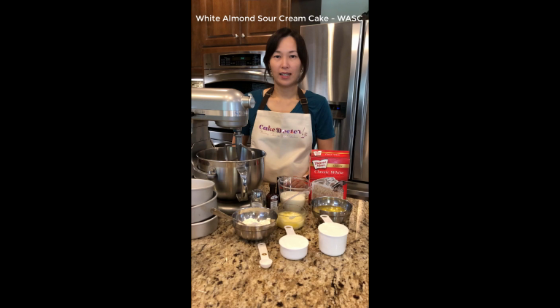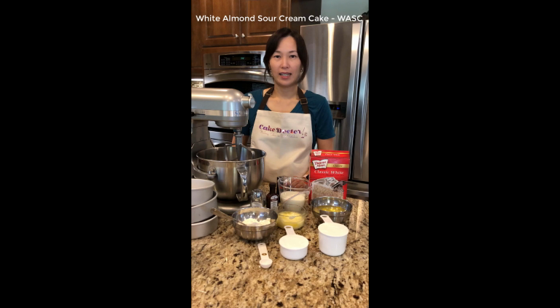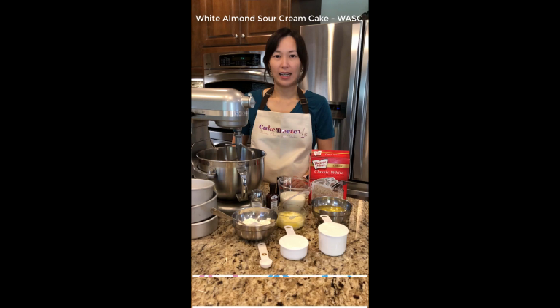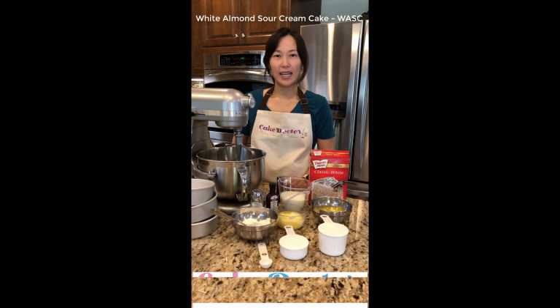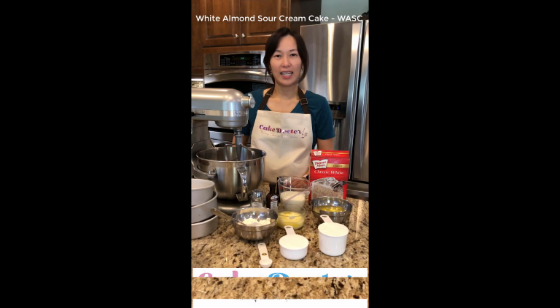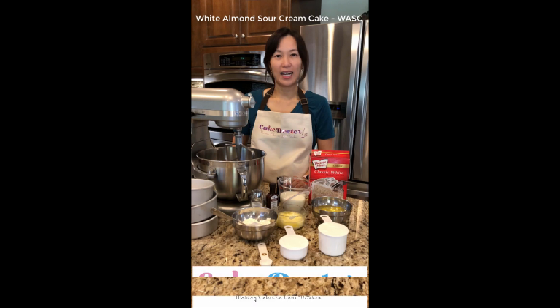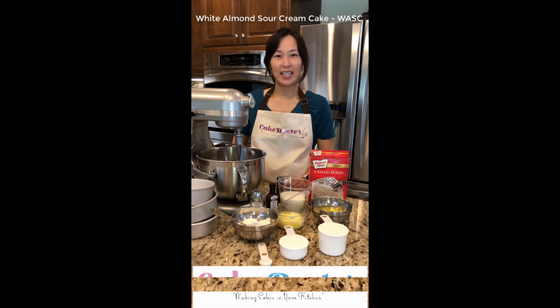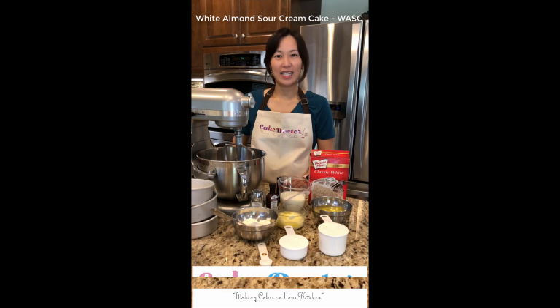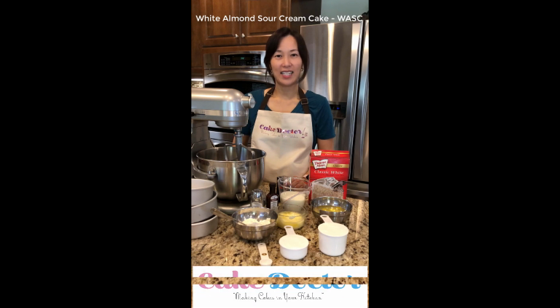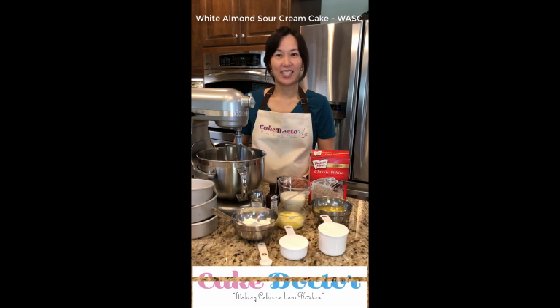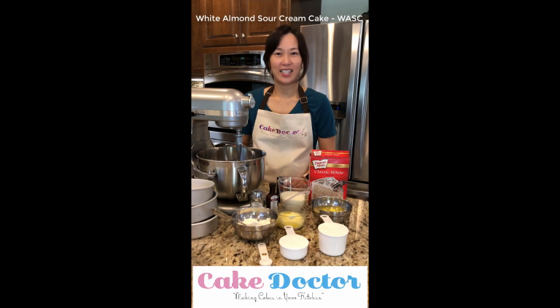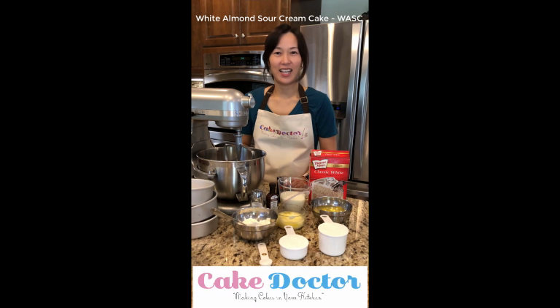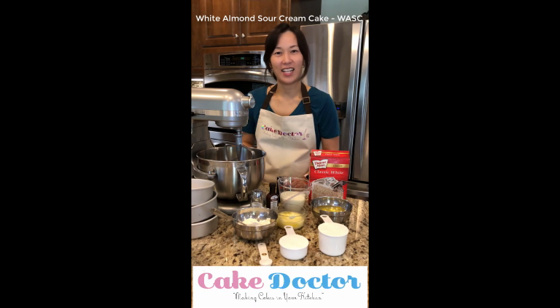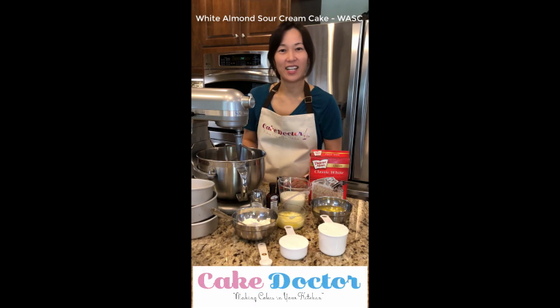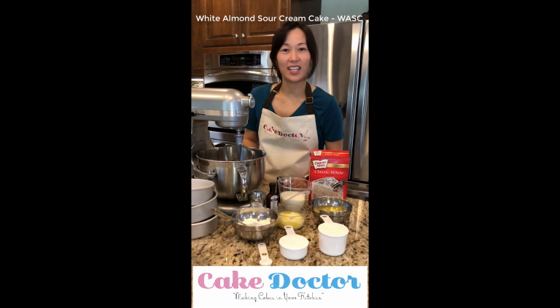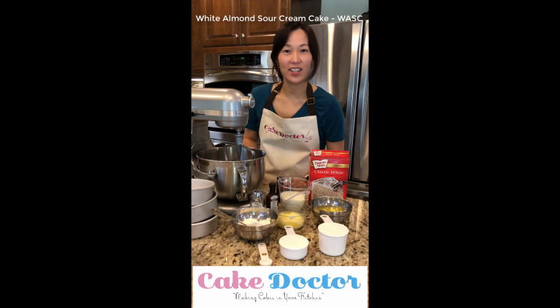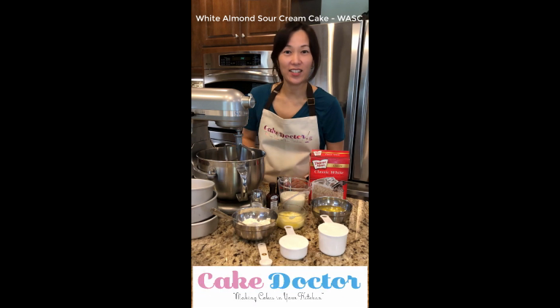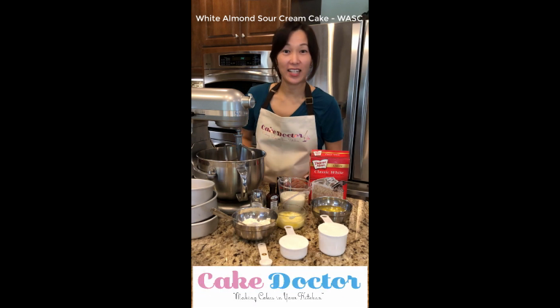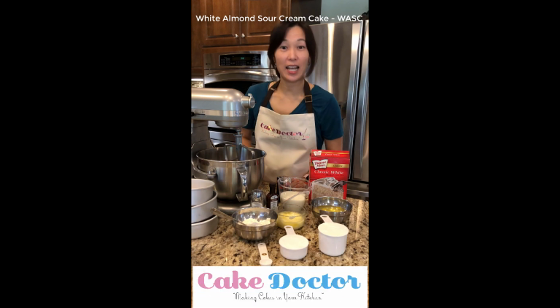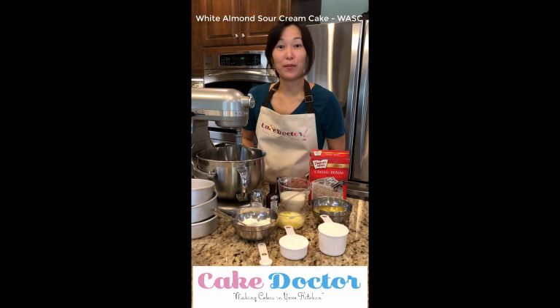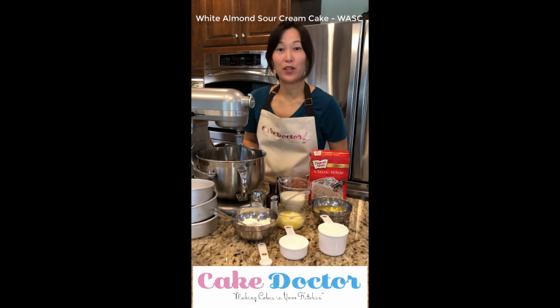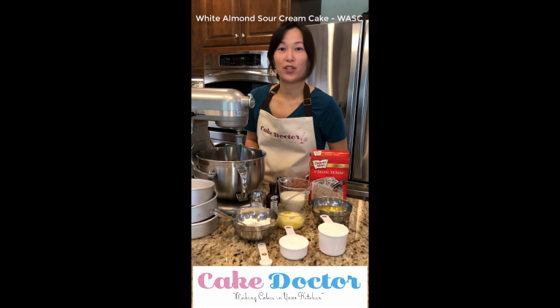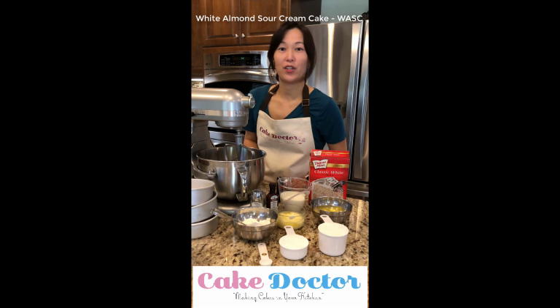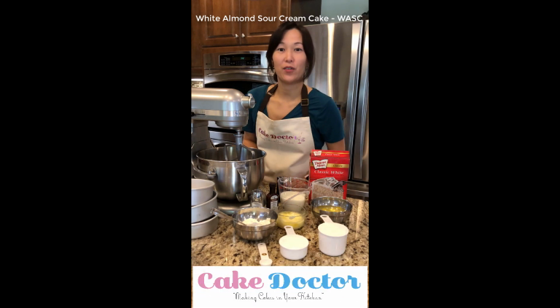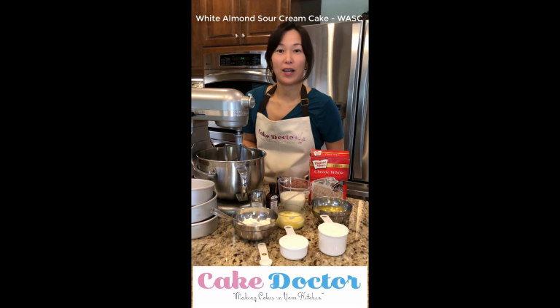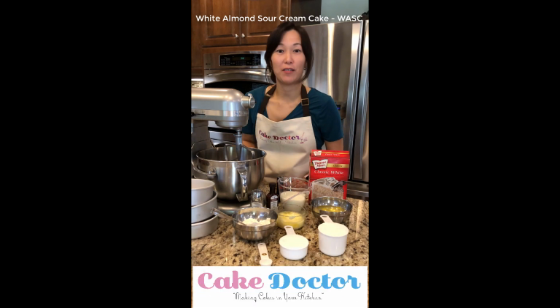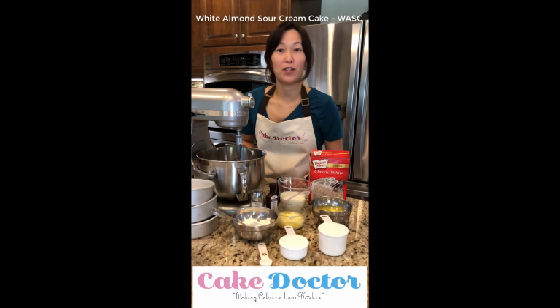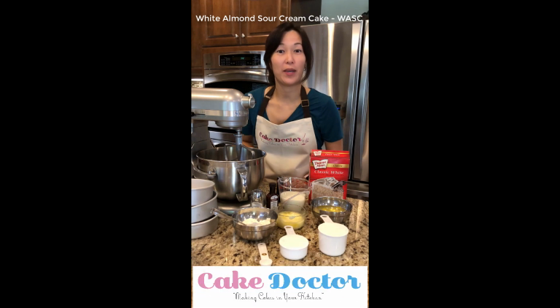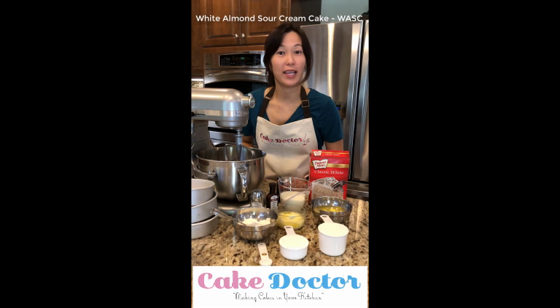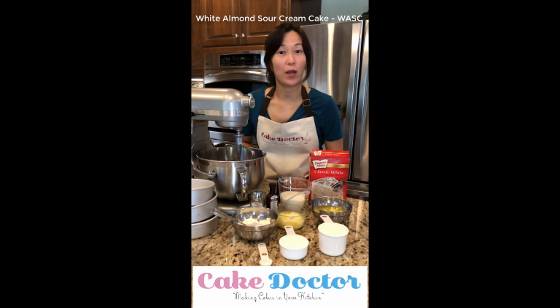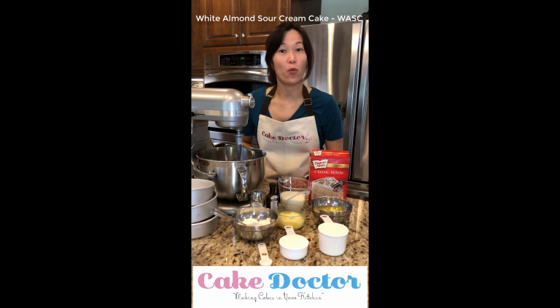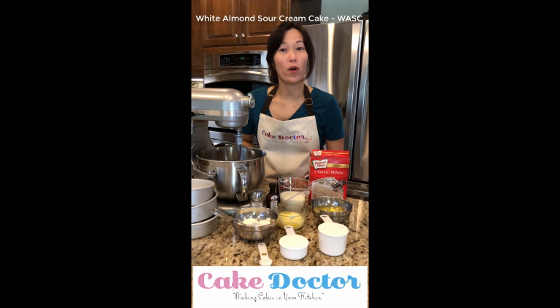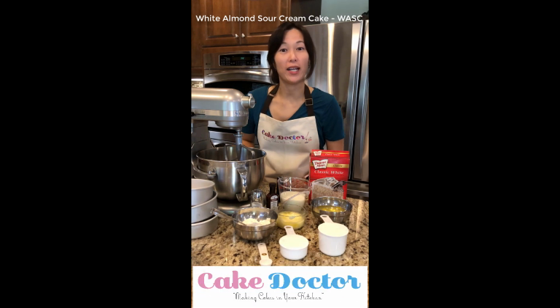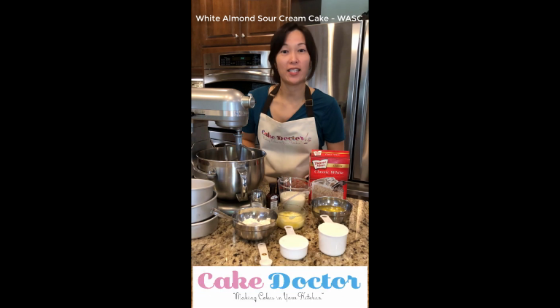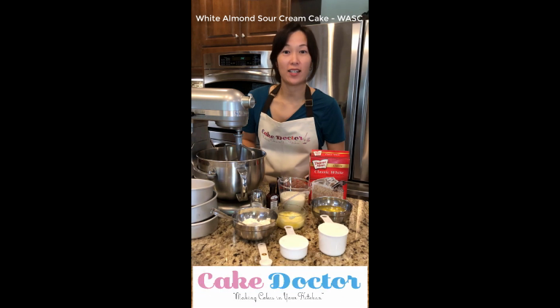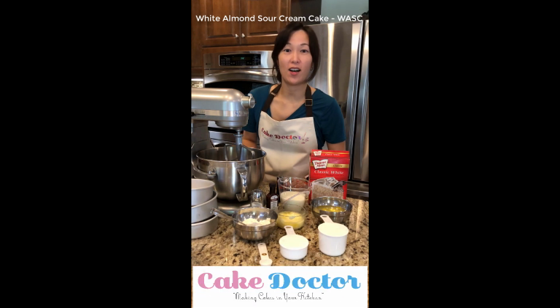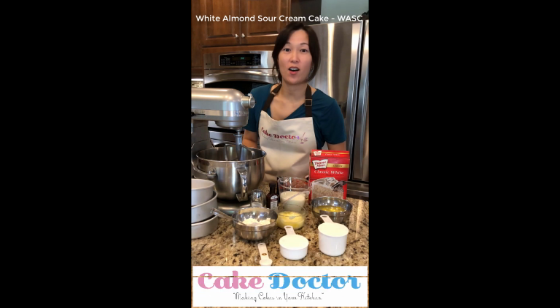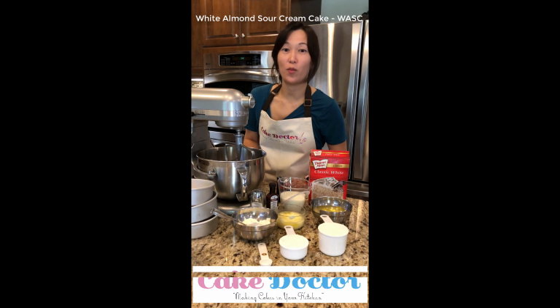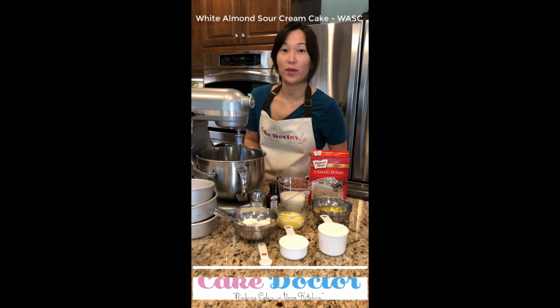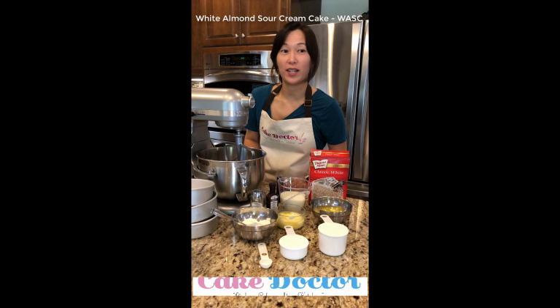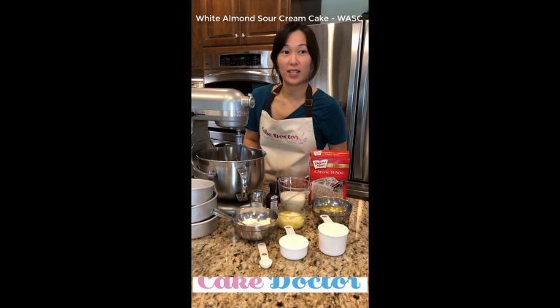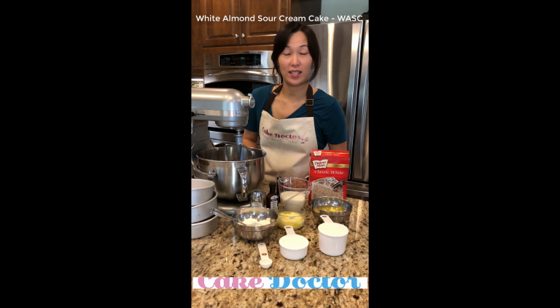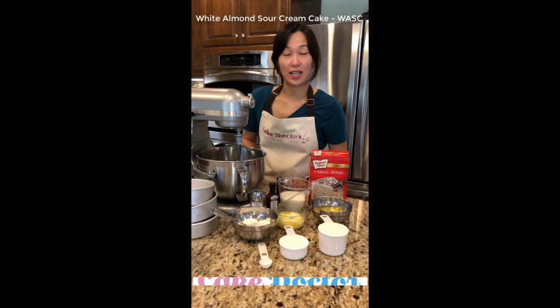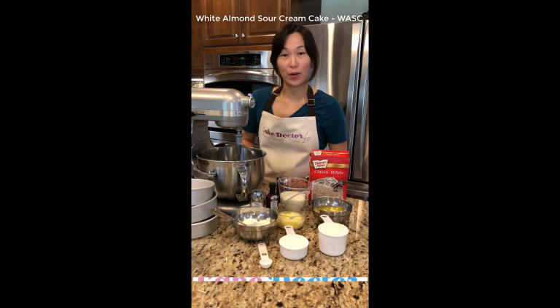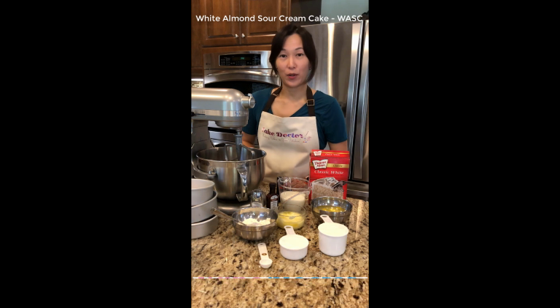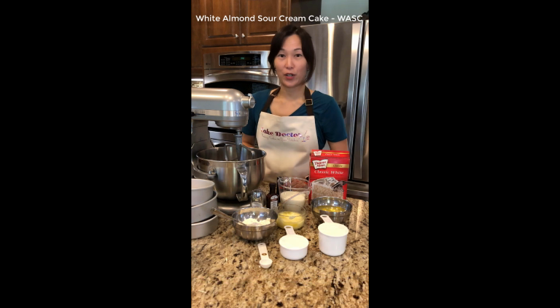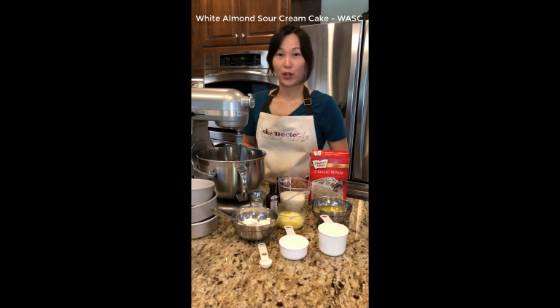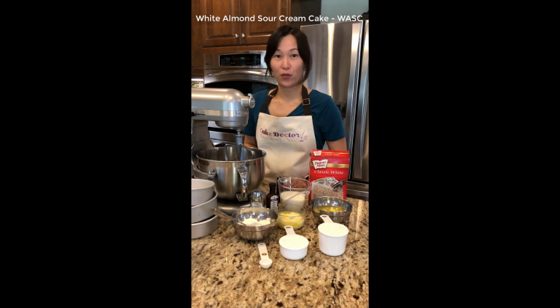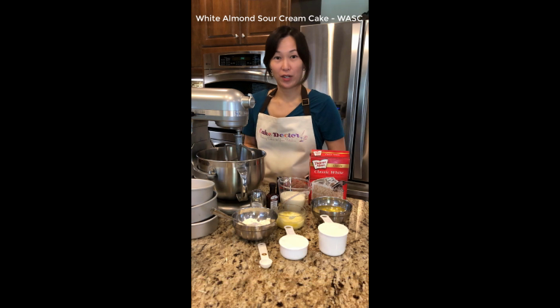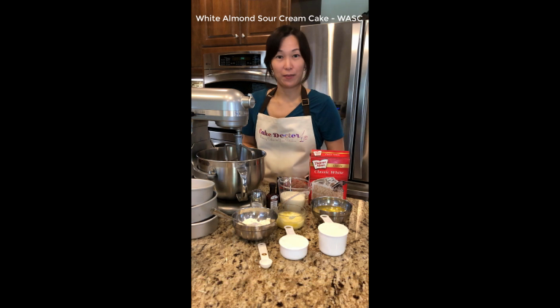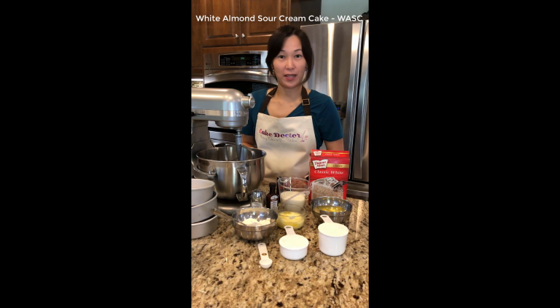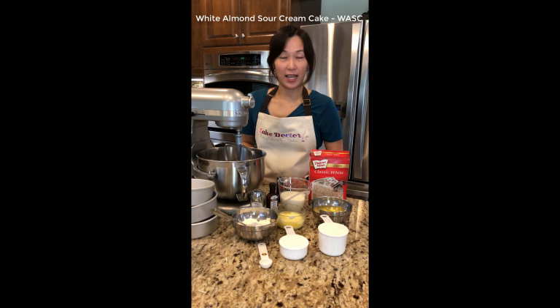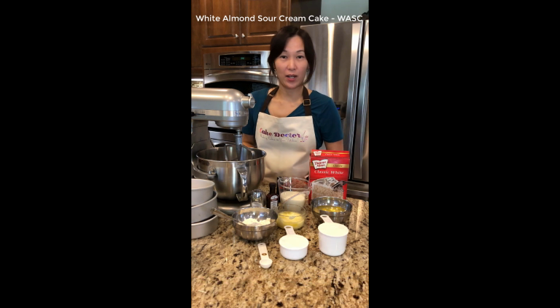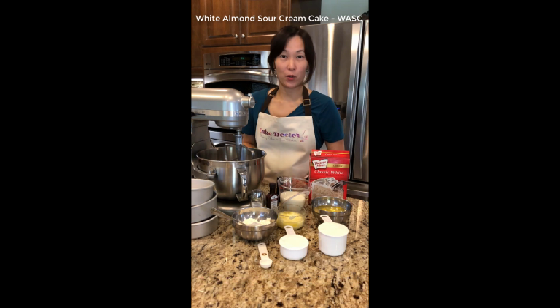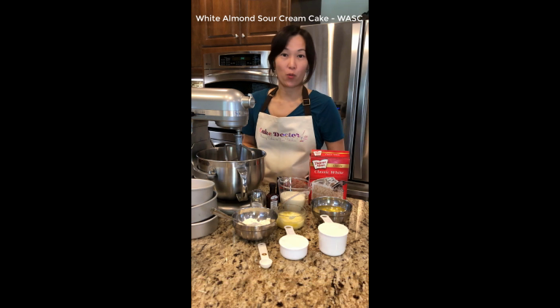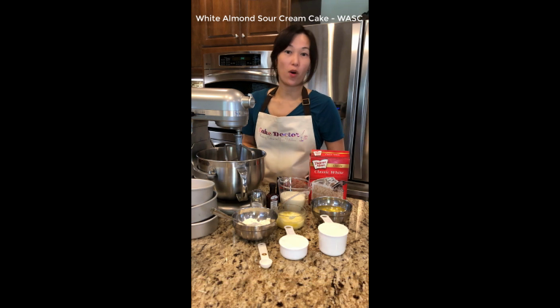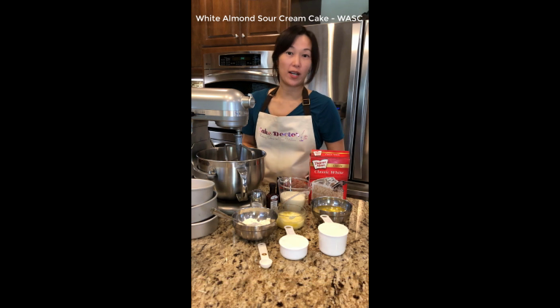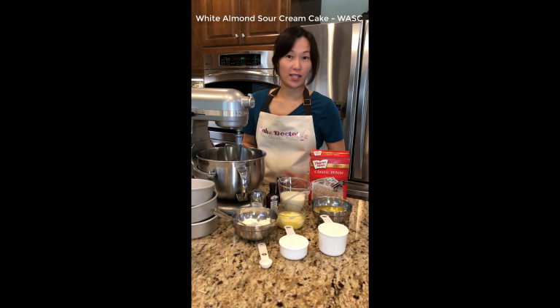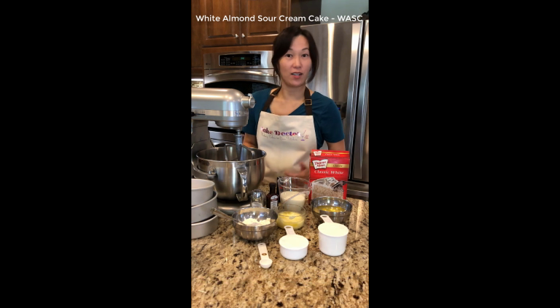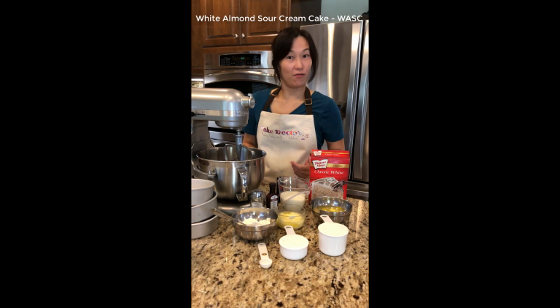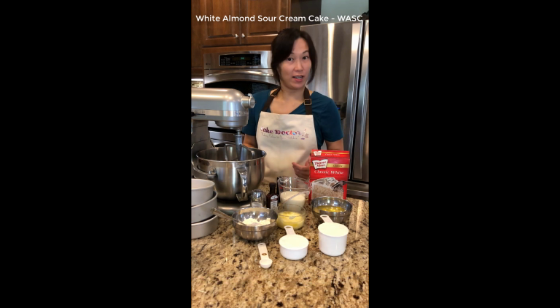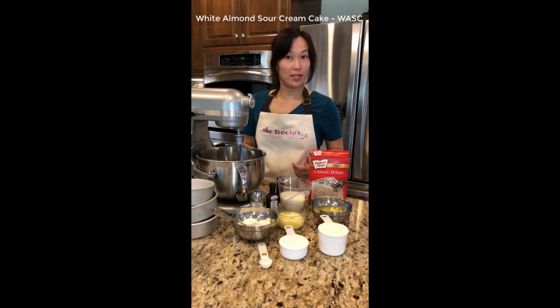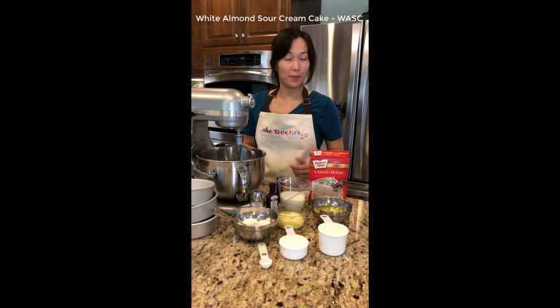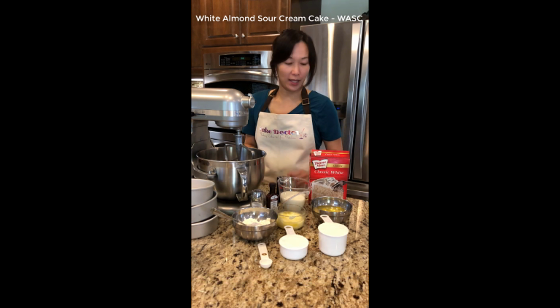Hi guys, this is Cake Doc here. Today I'm going to show you how to make a white almond sour cream cake, or WASC recipe.